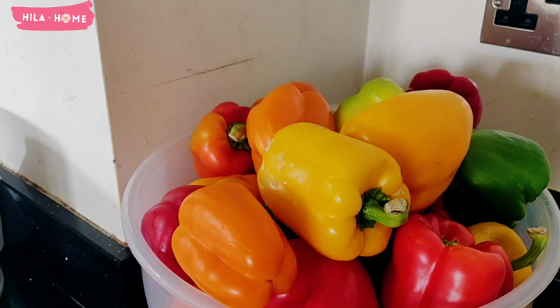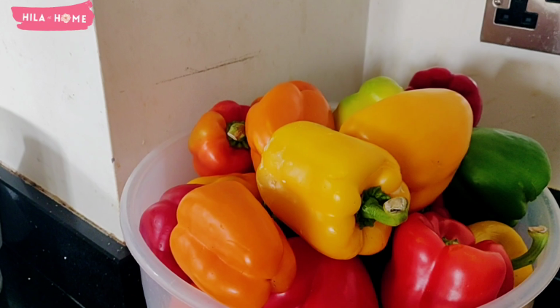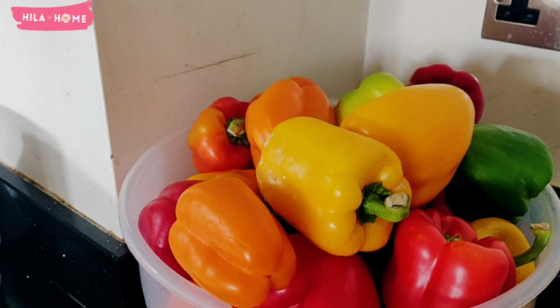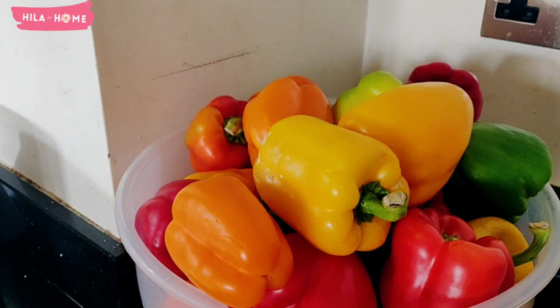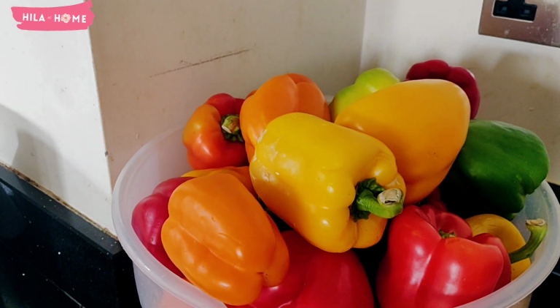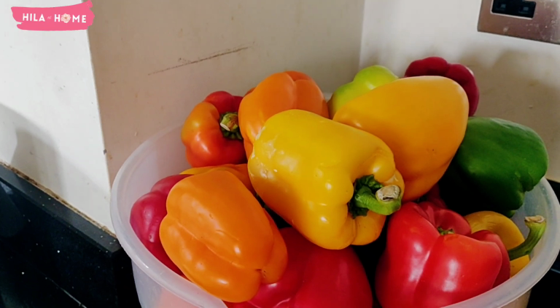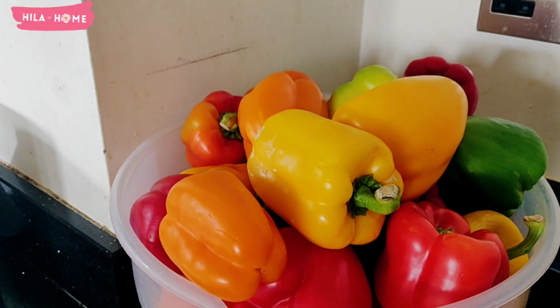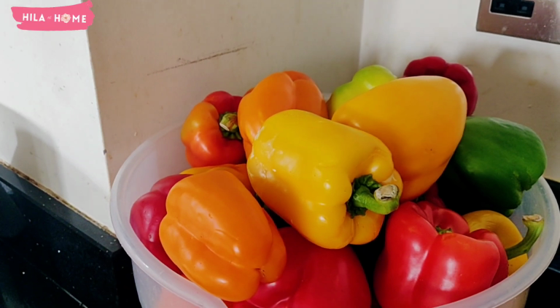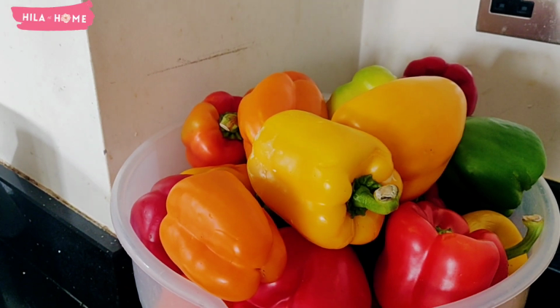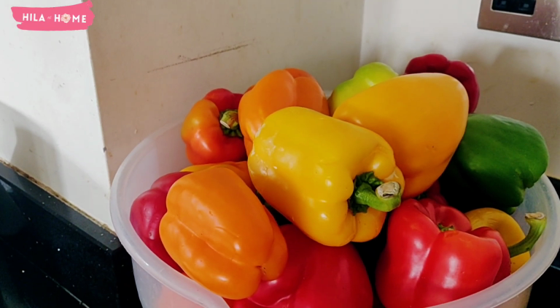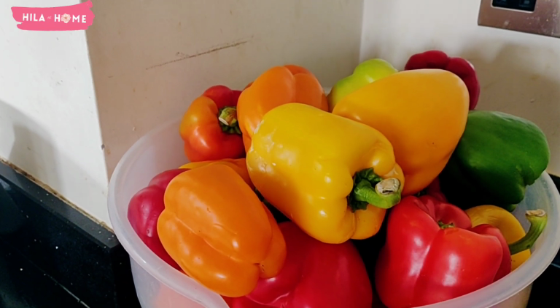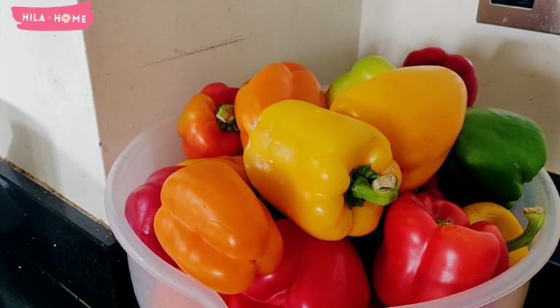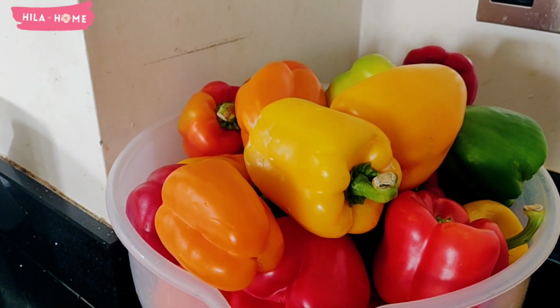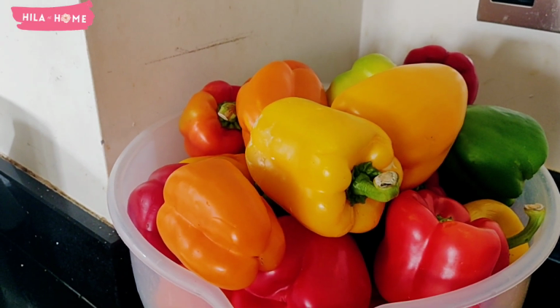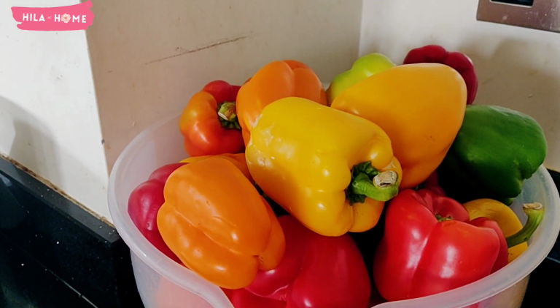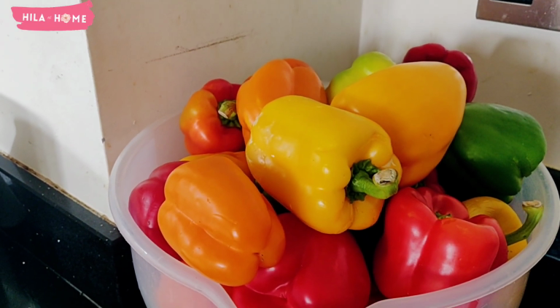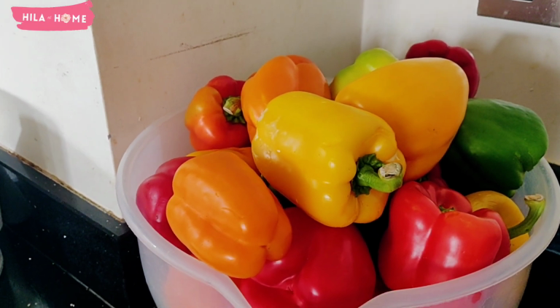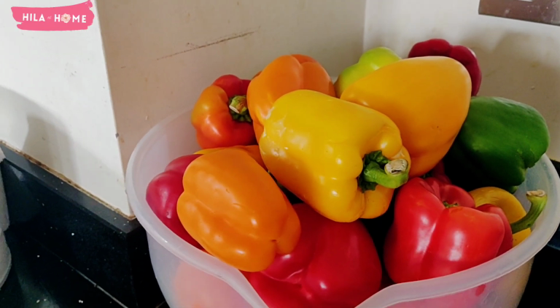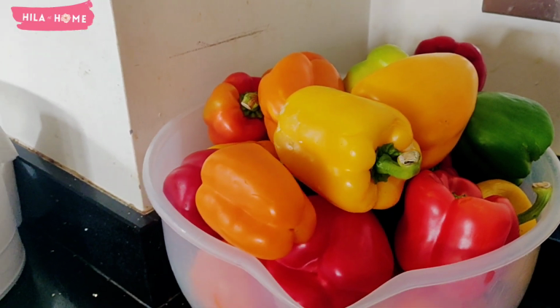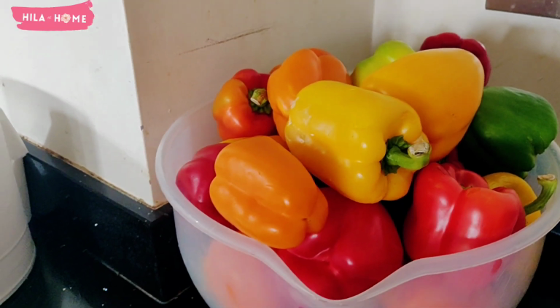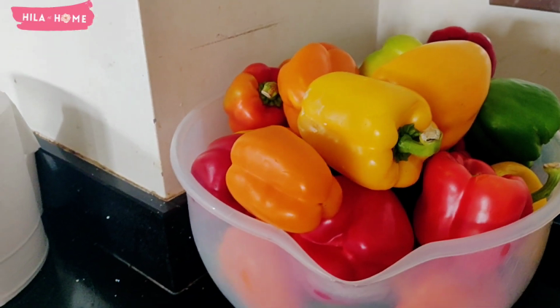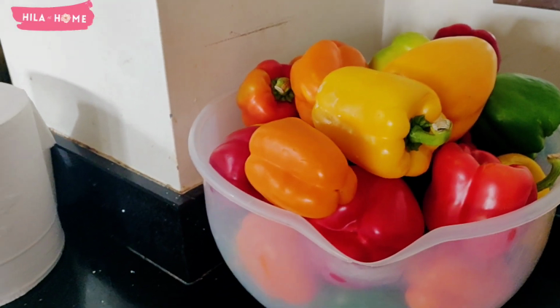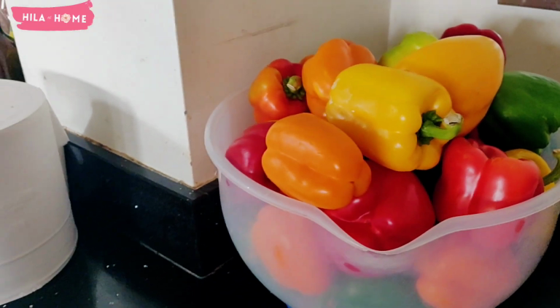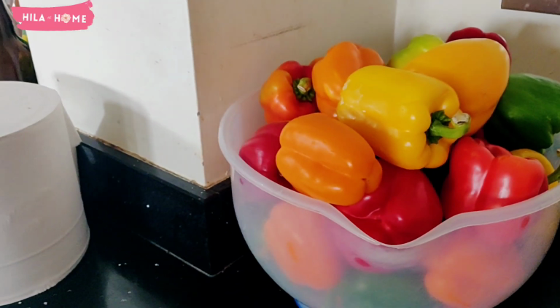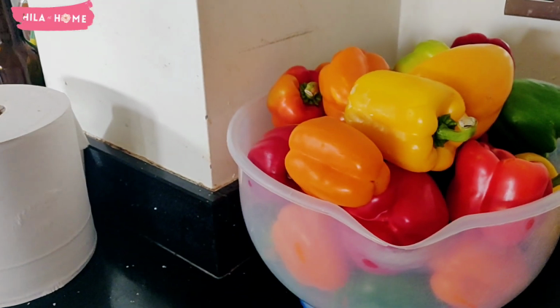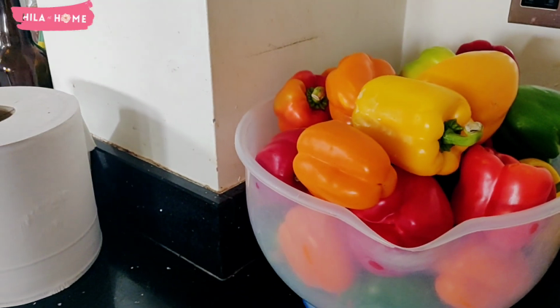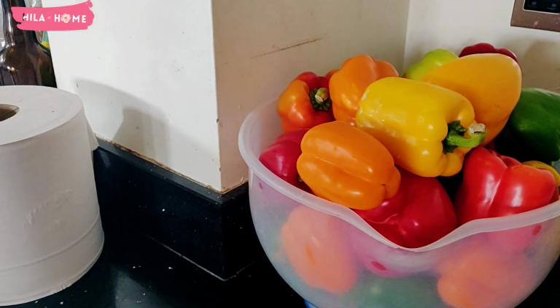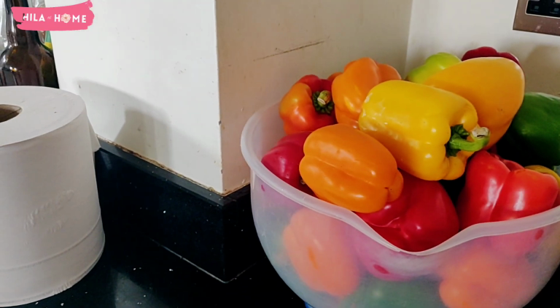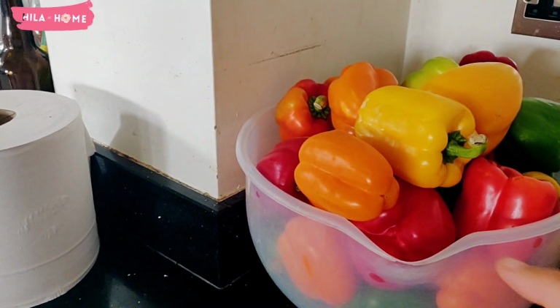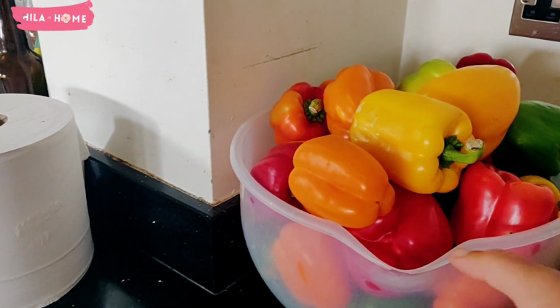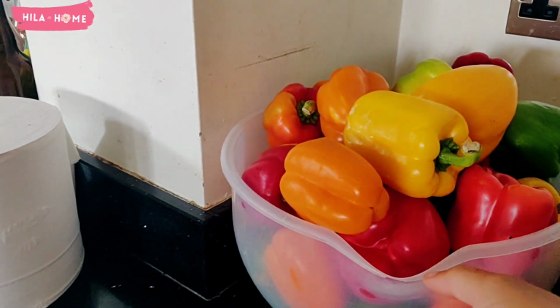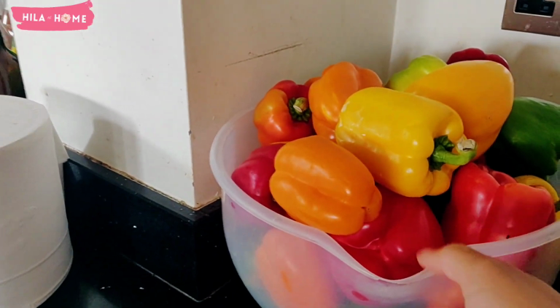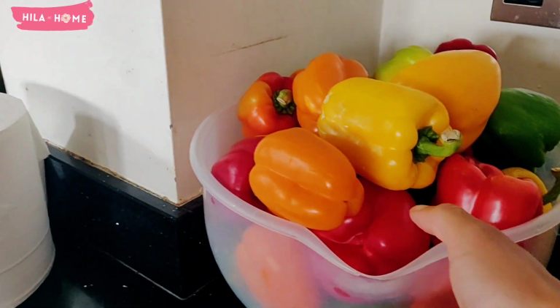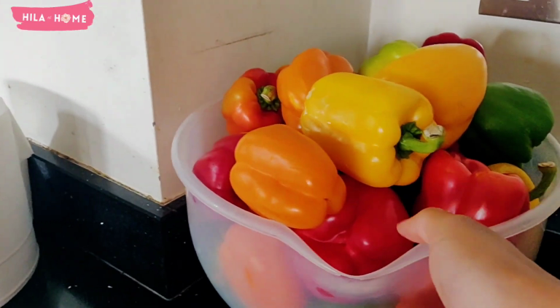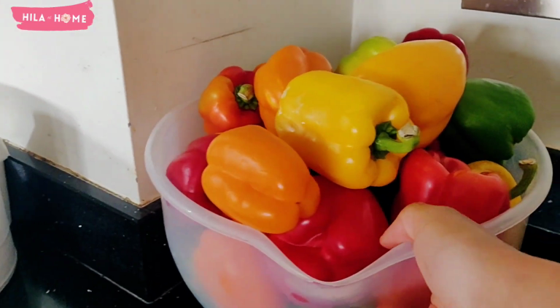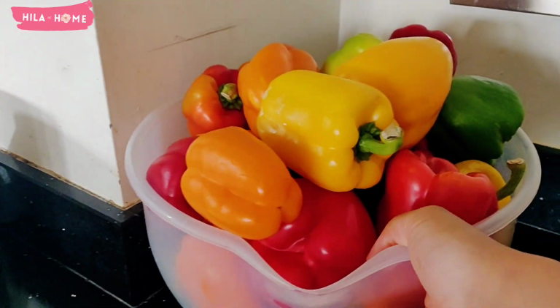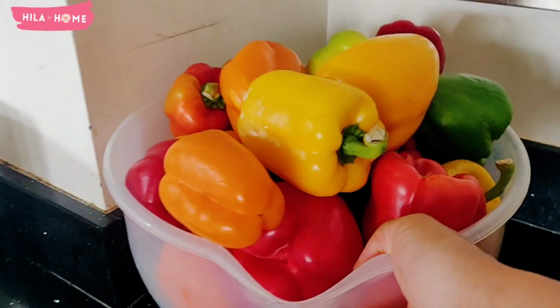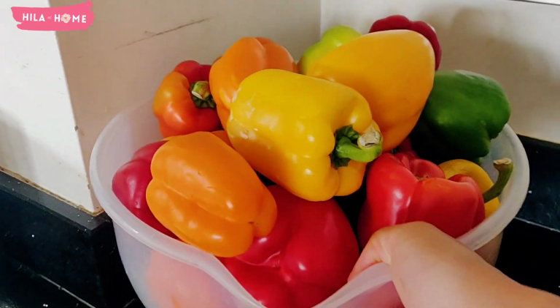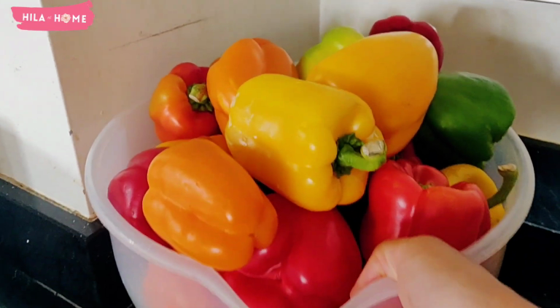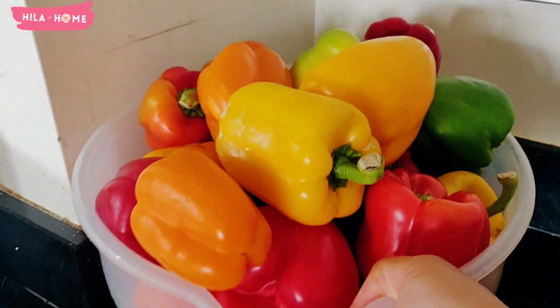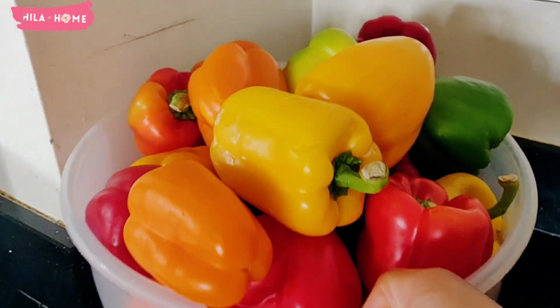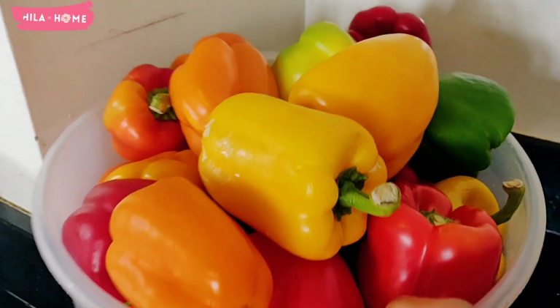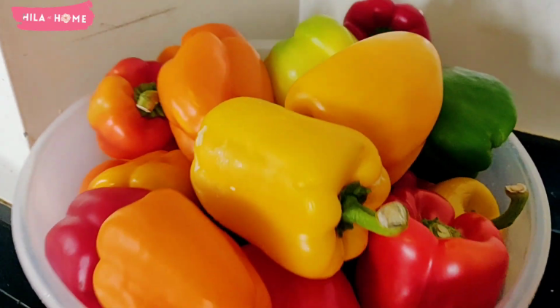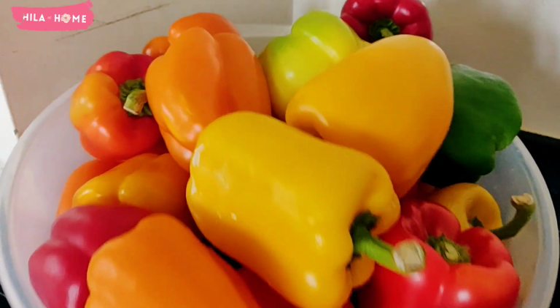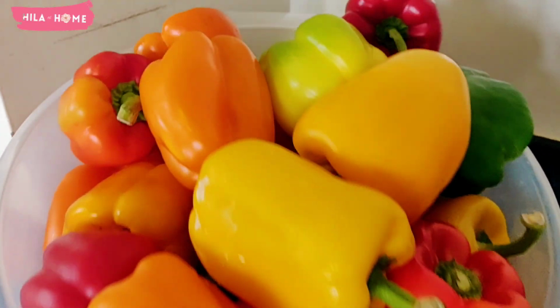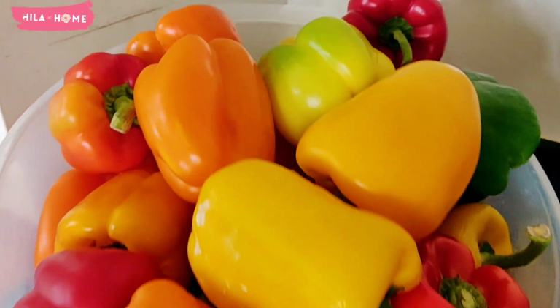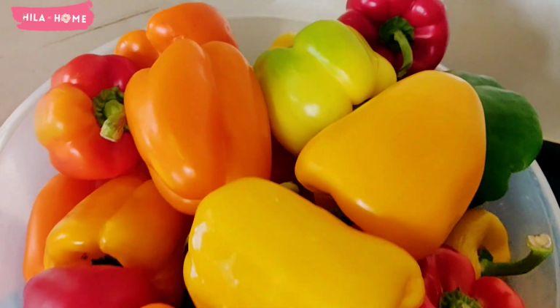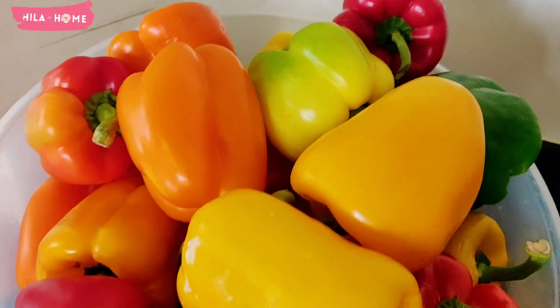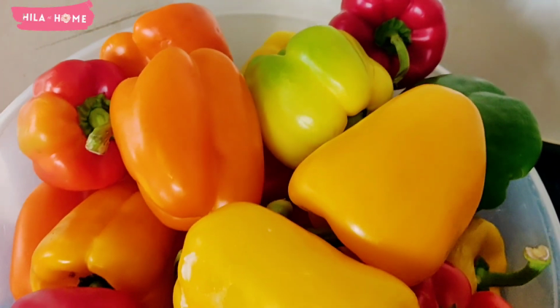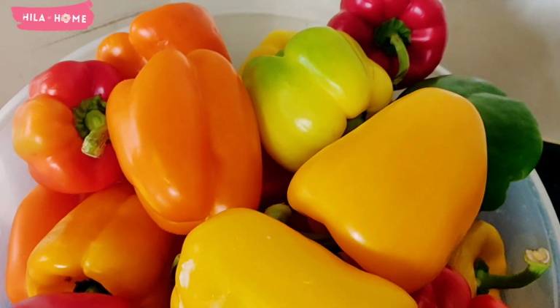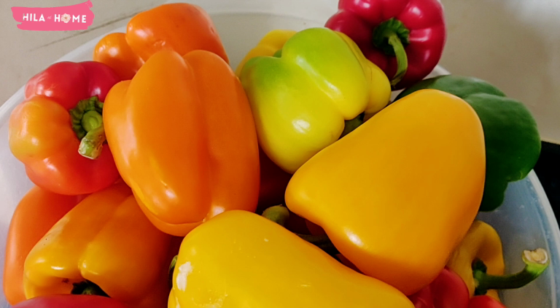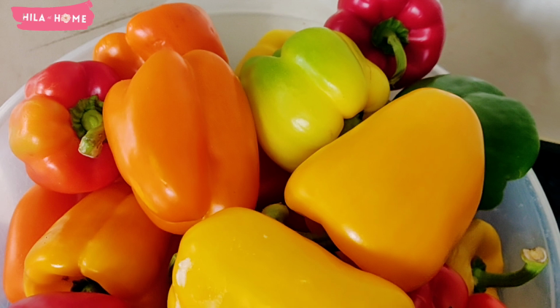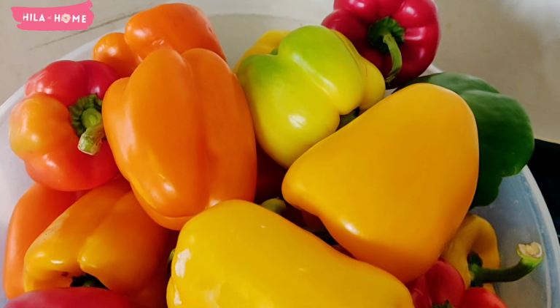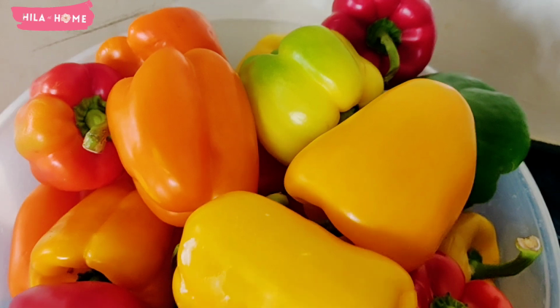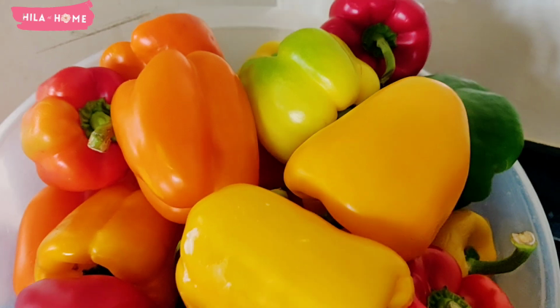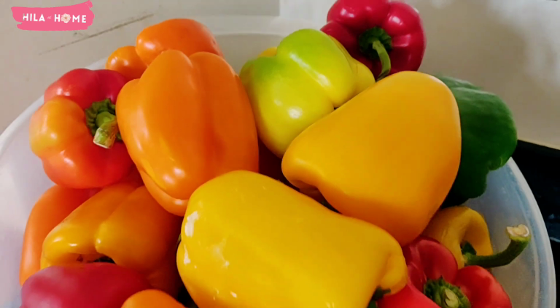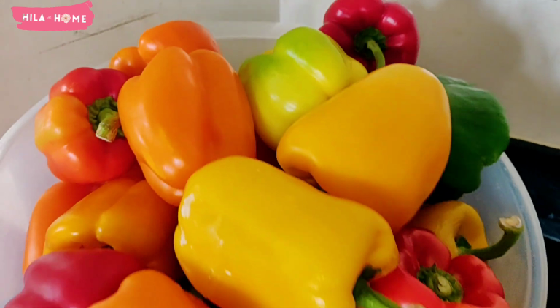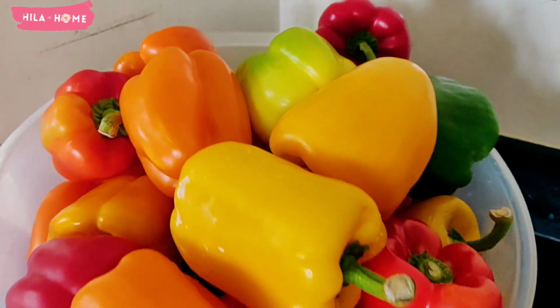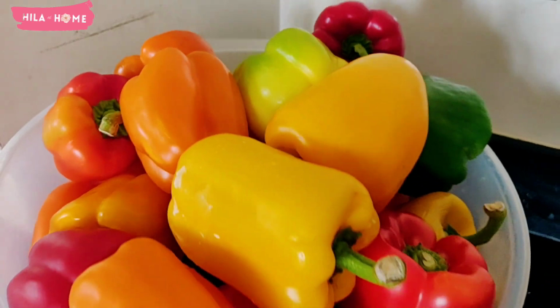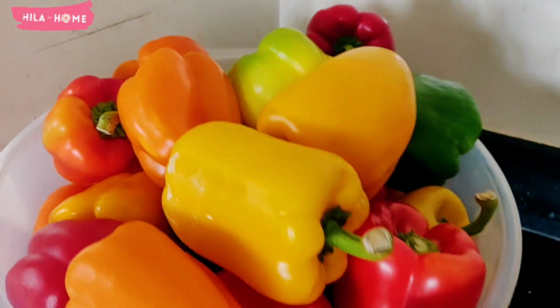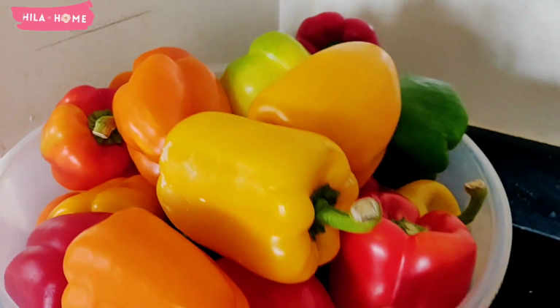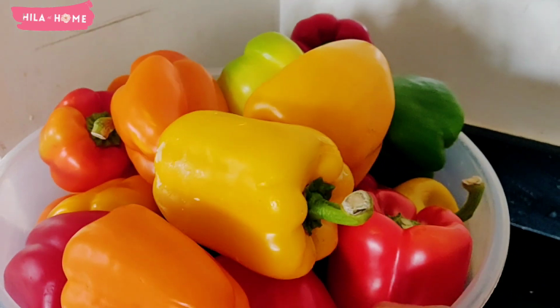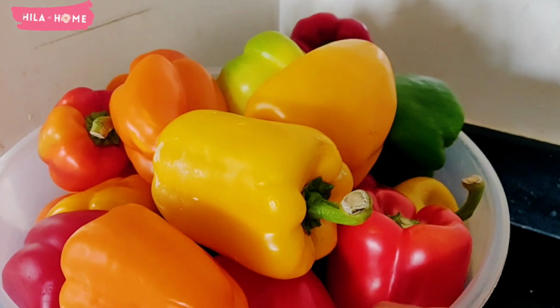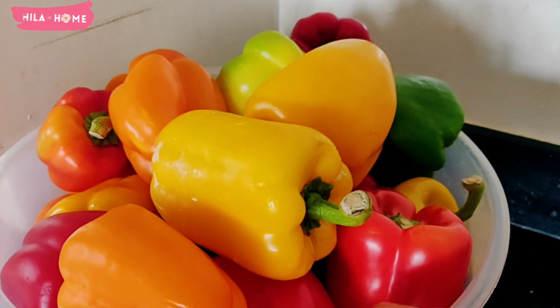Hello friends and welcome to another video at Healer at Home. Today's video is a guide on how I freeze bell peppers.